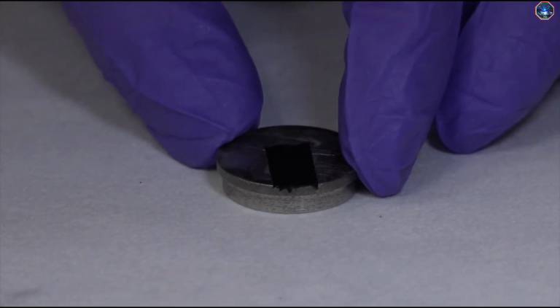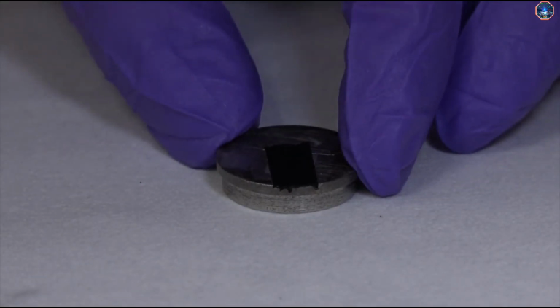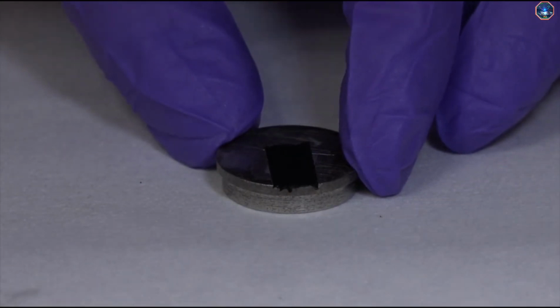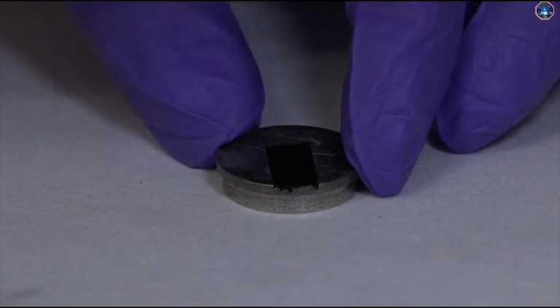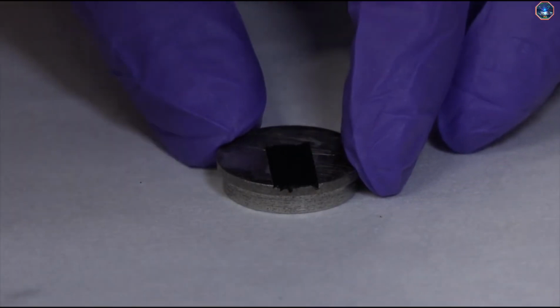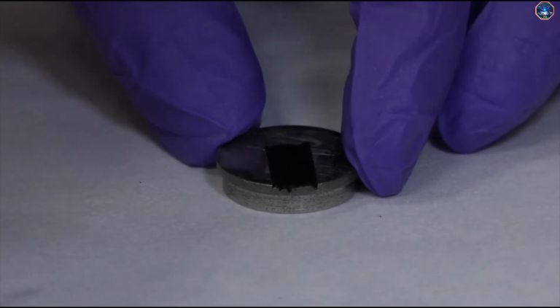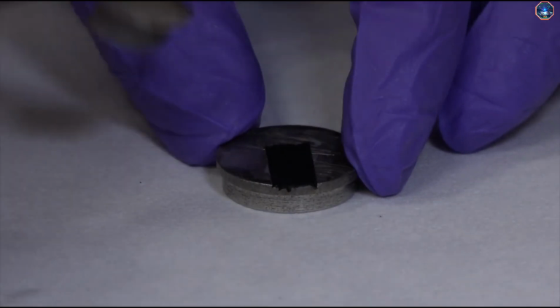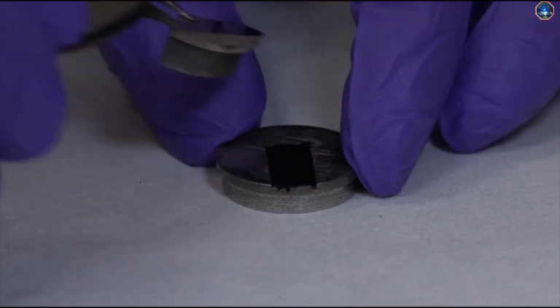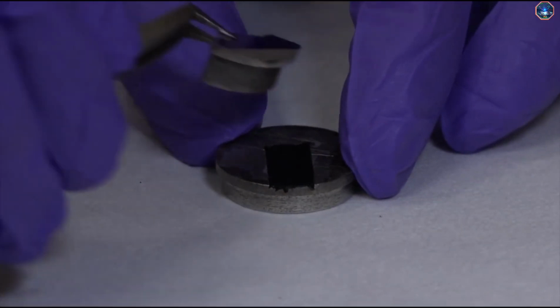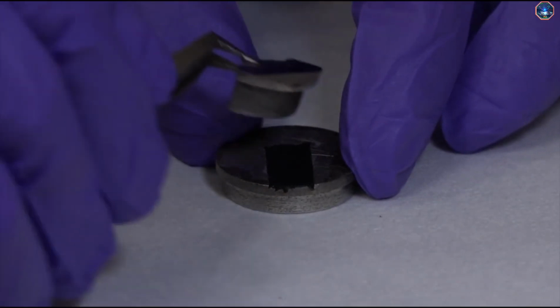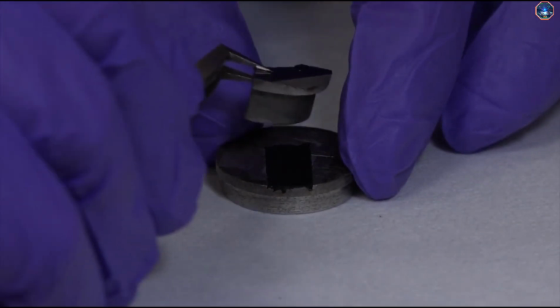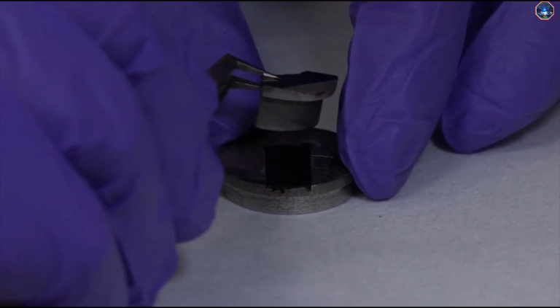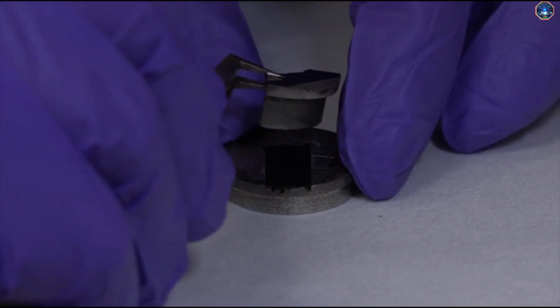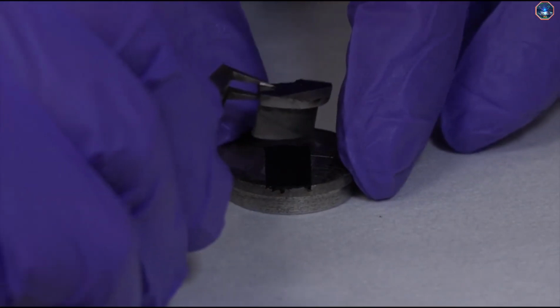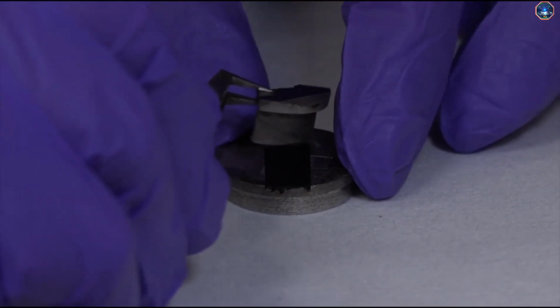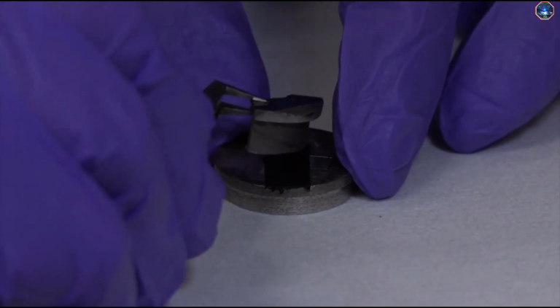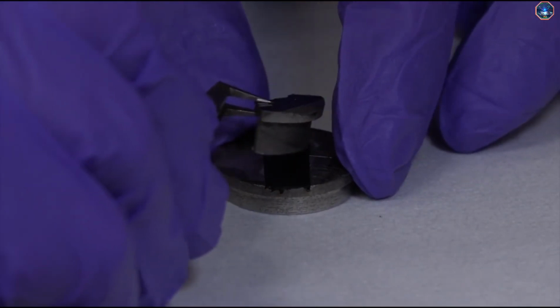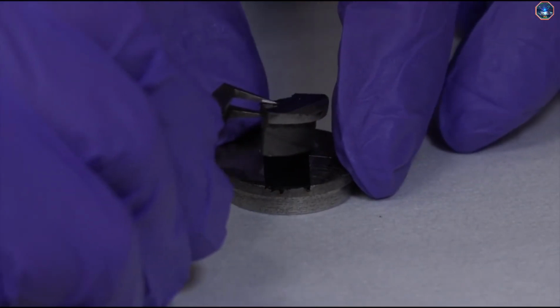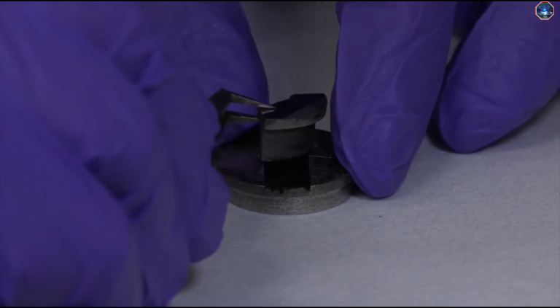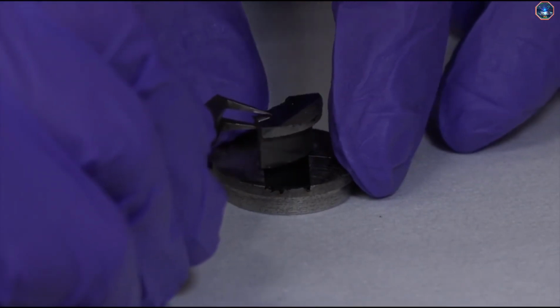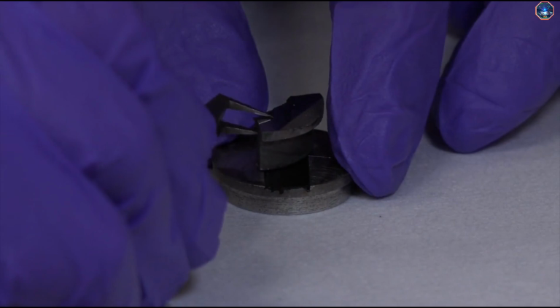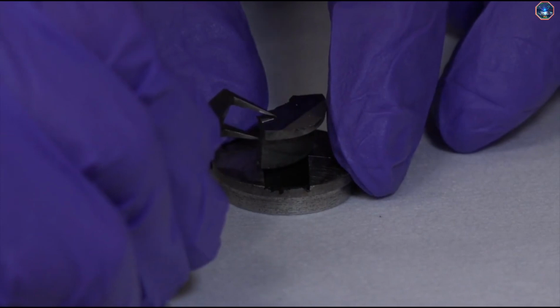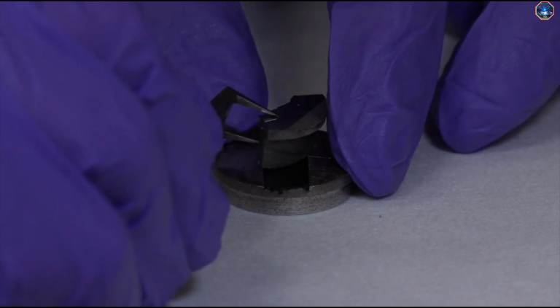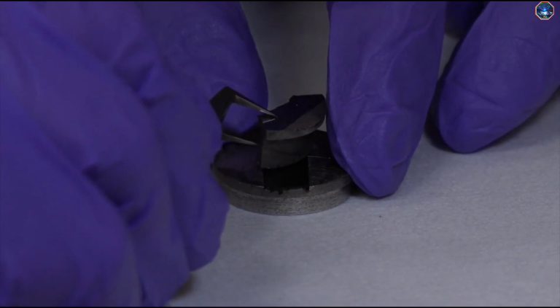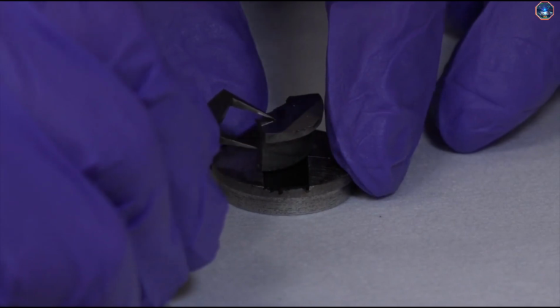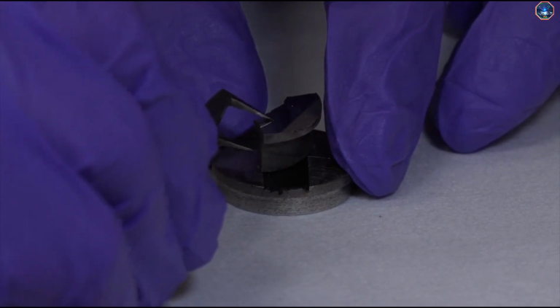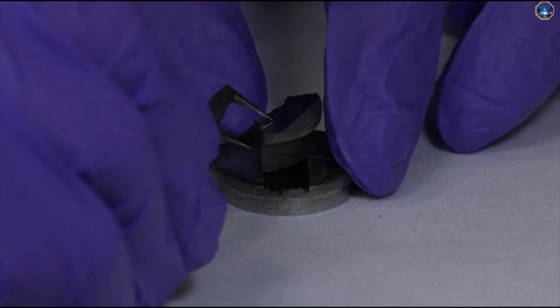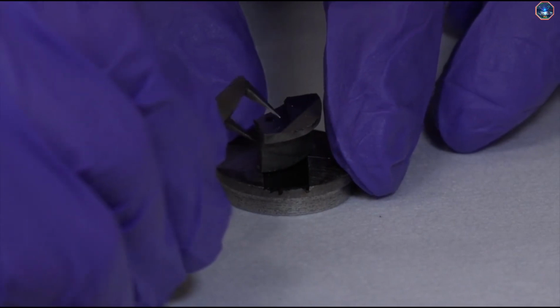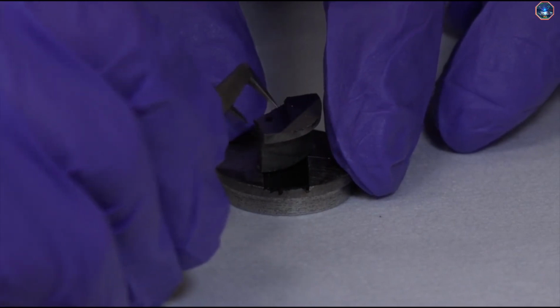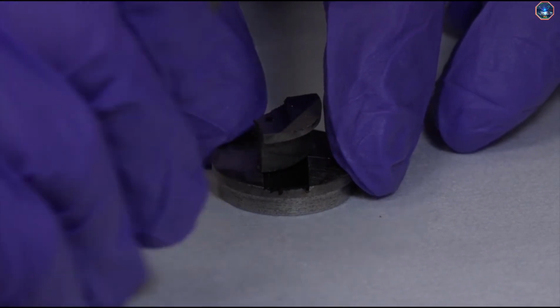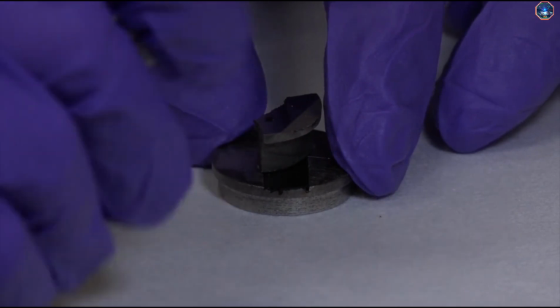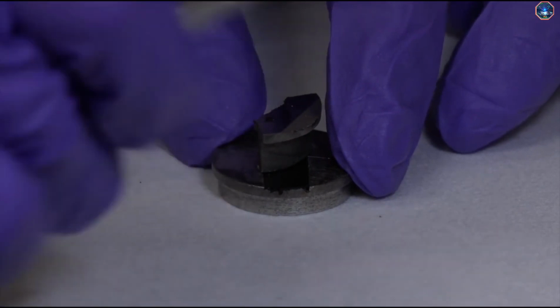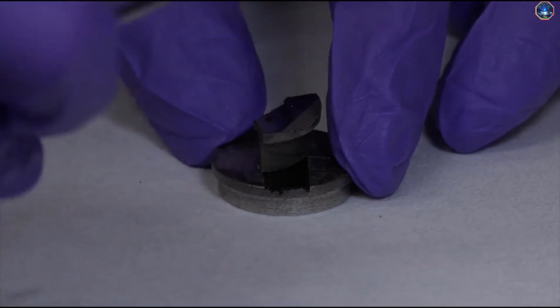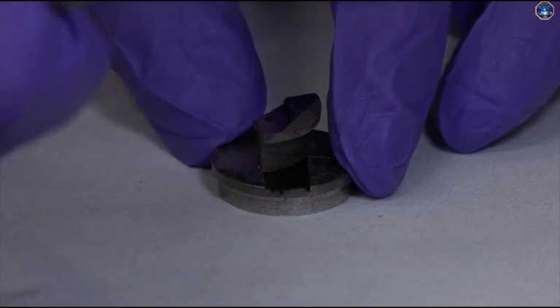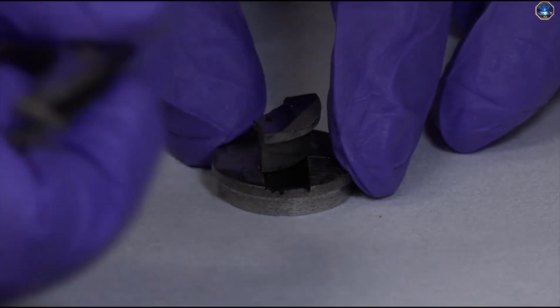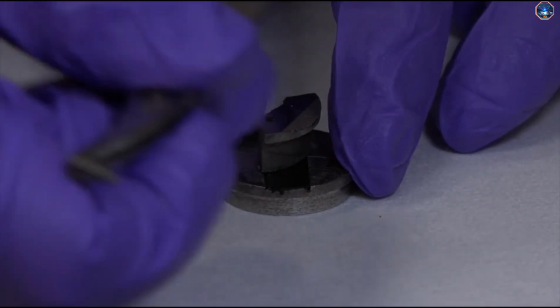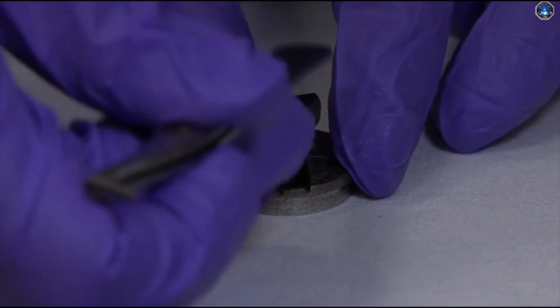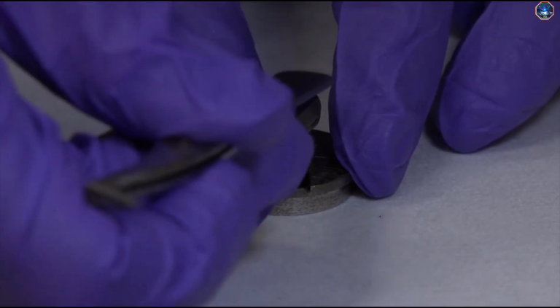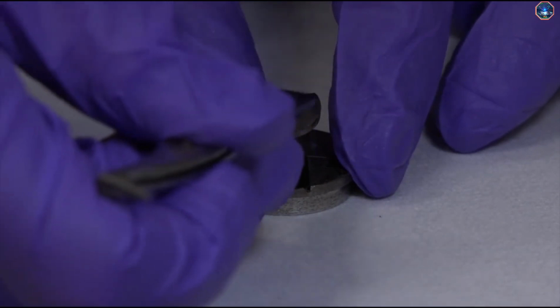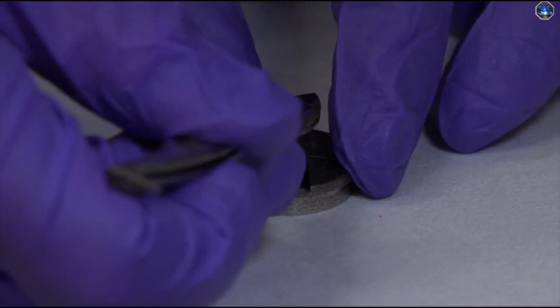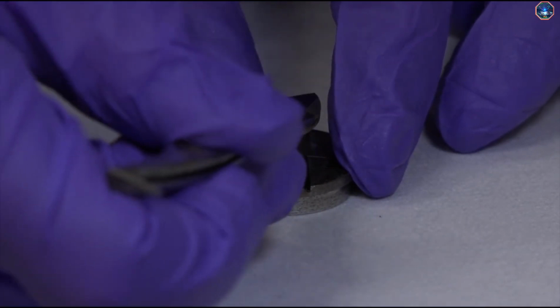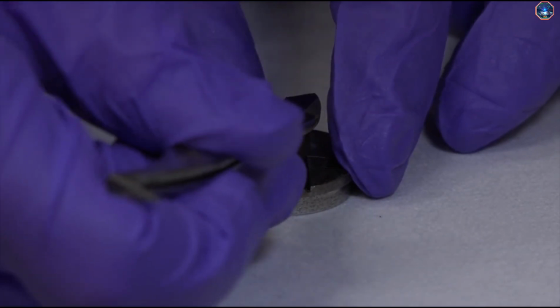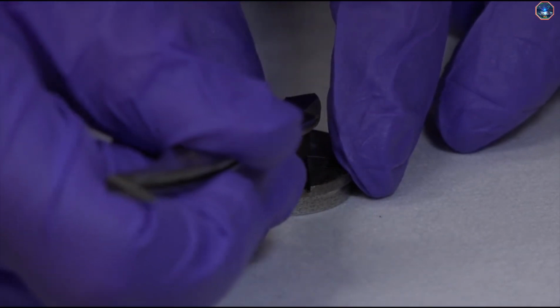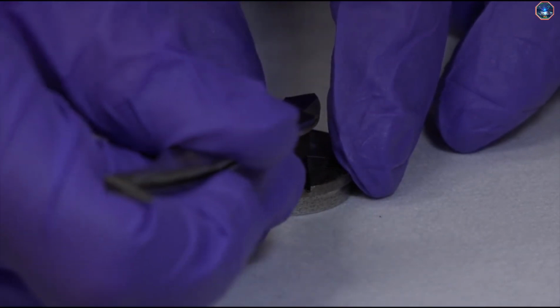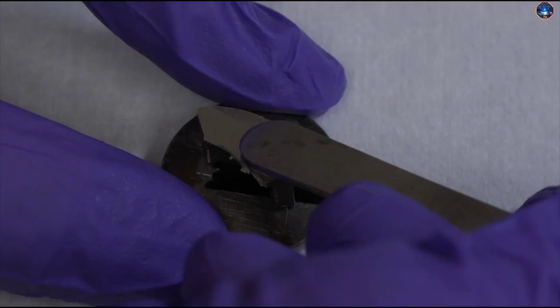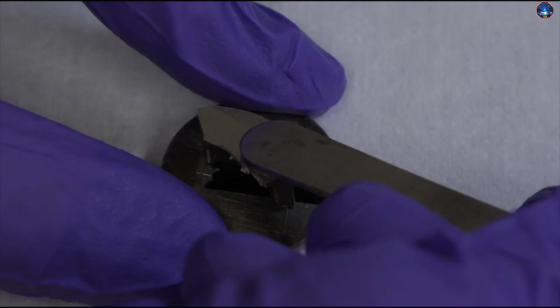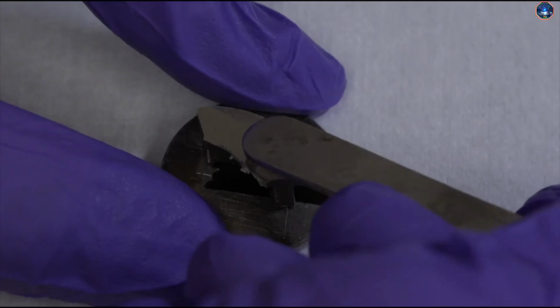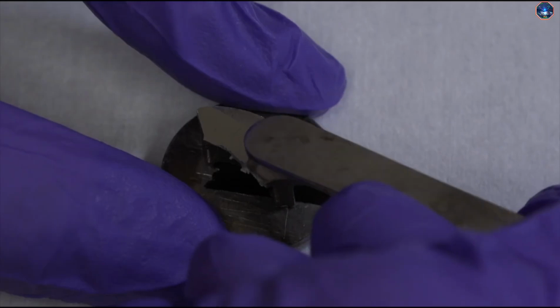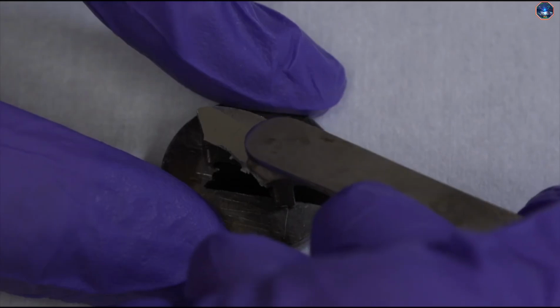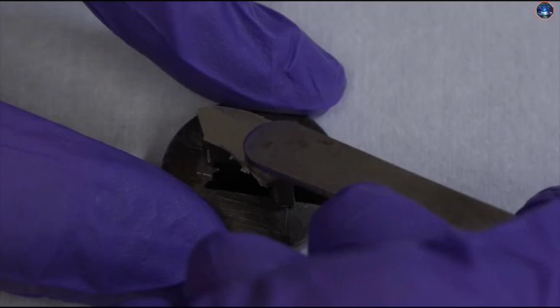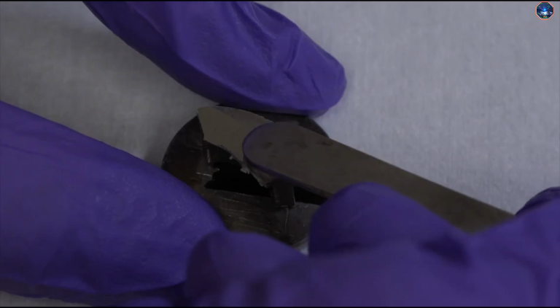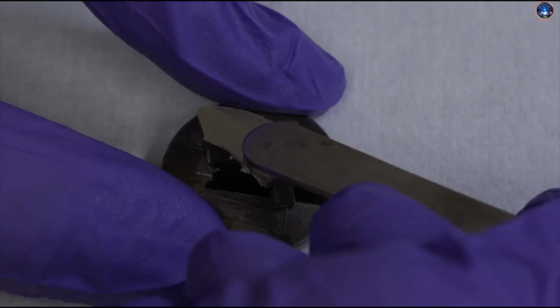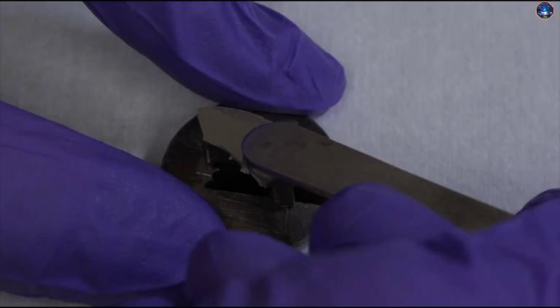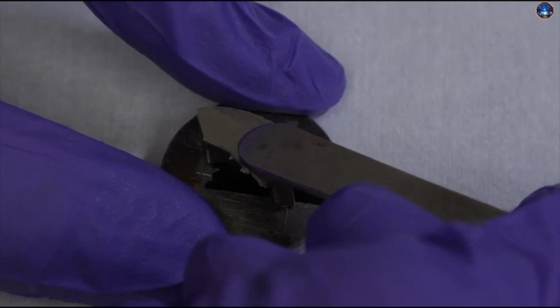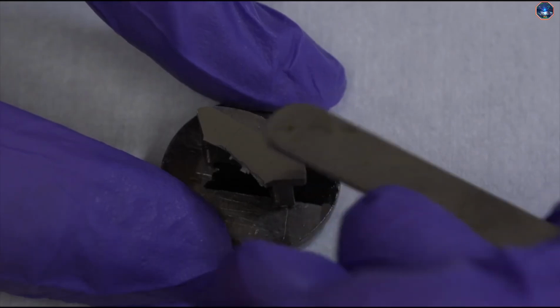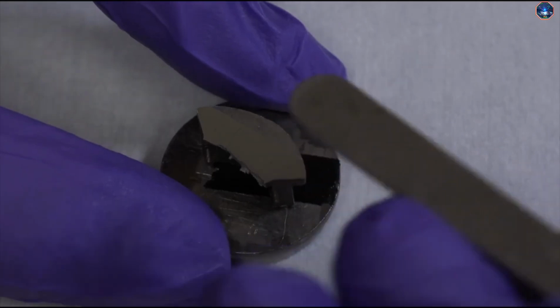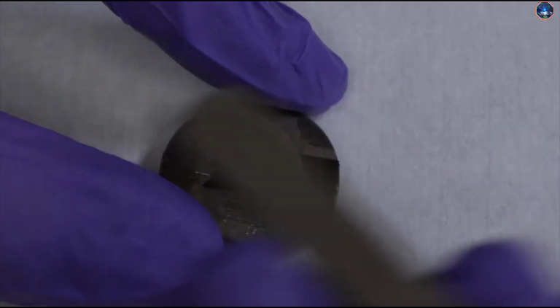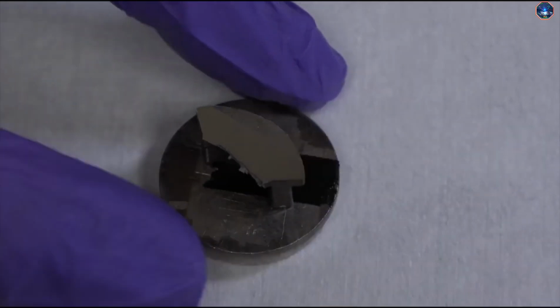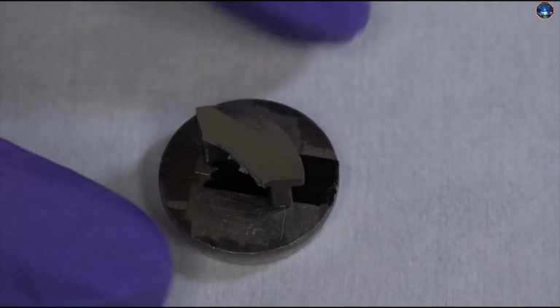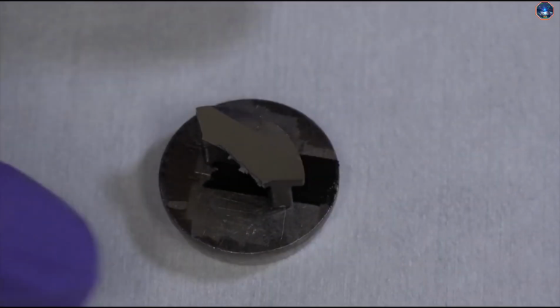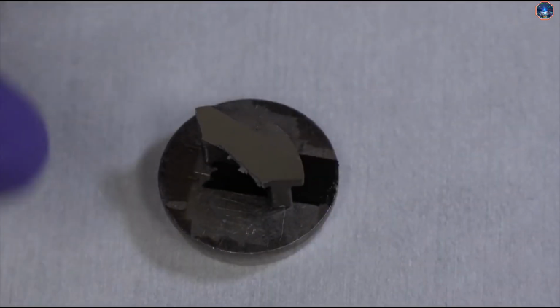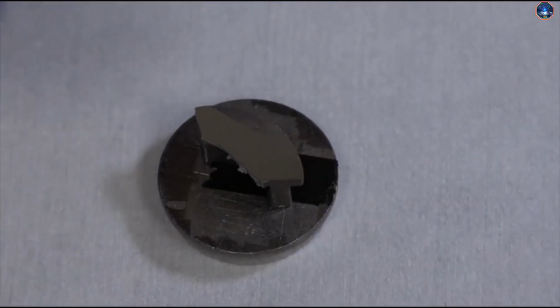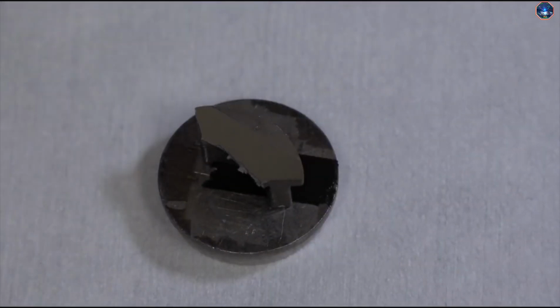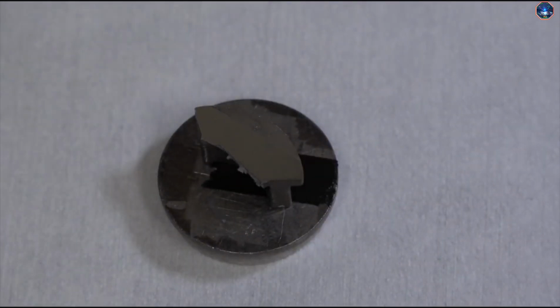Using forceps, pick up the sample and carefully place it on the tape. Gently press down to make sure the sample adheres to the tape.